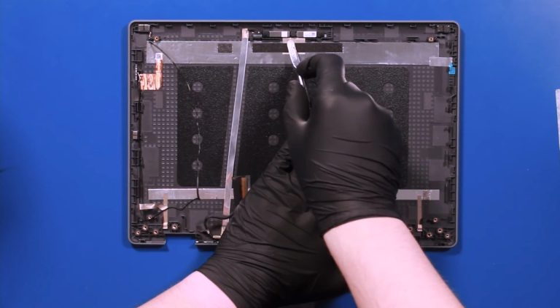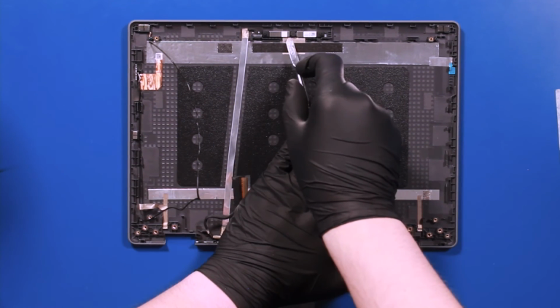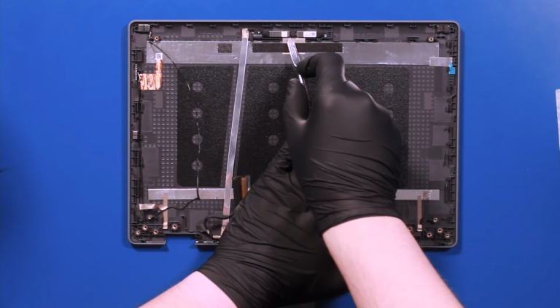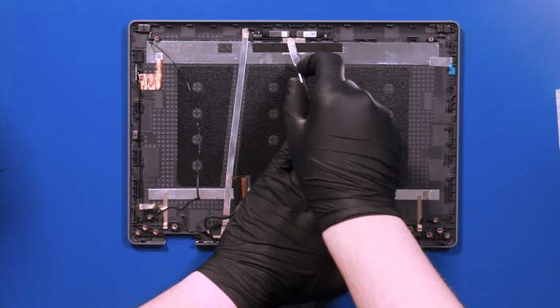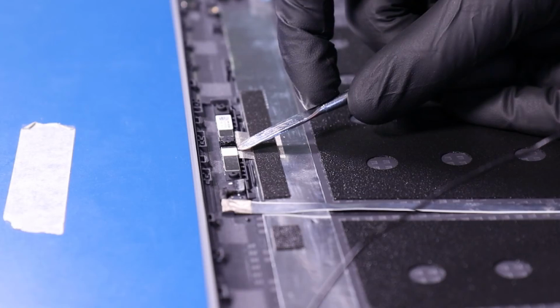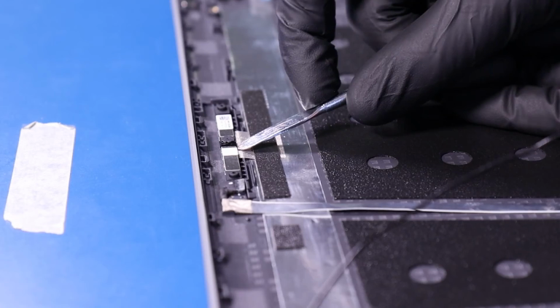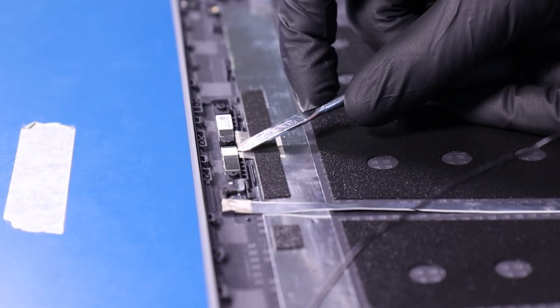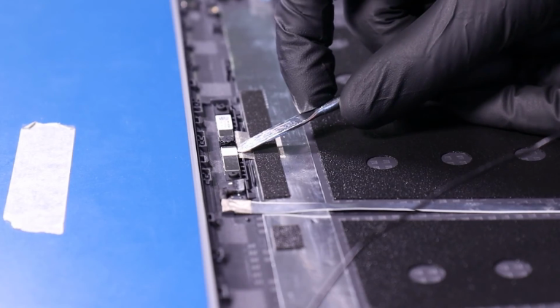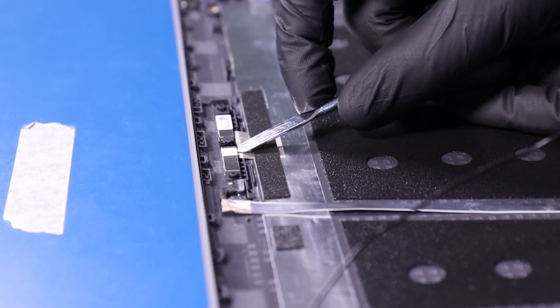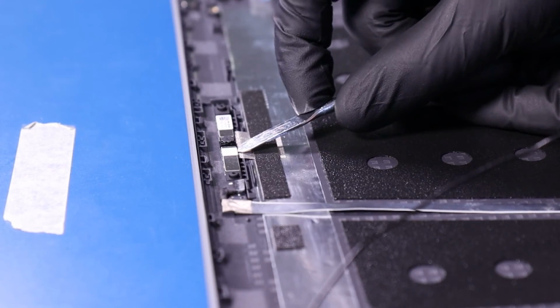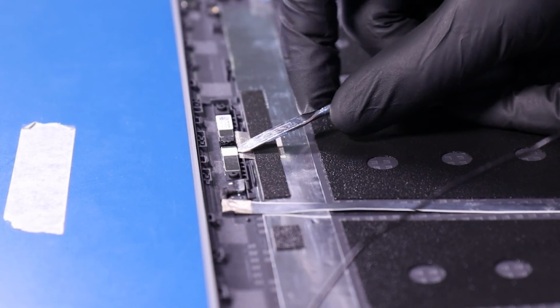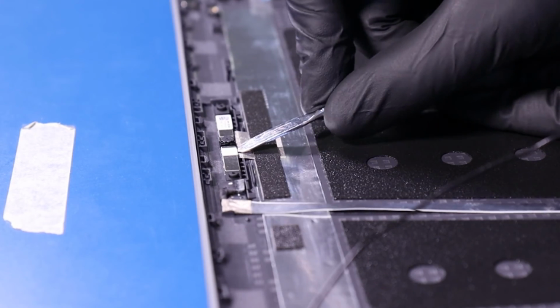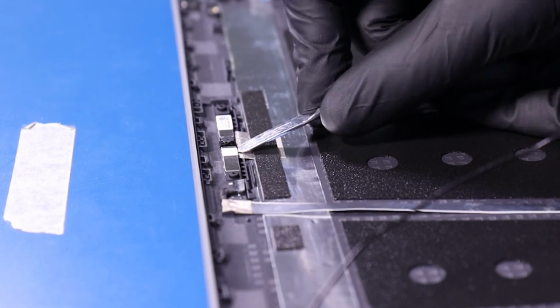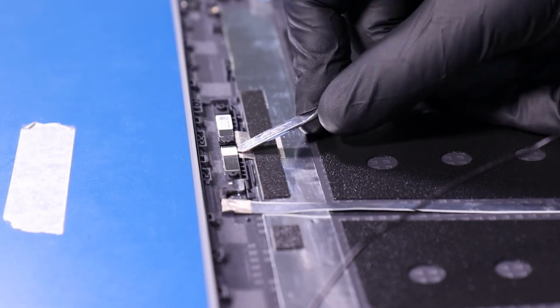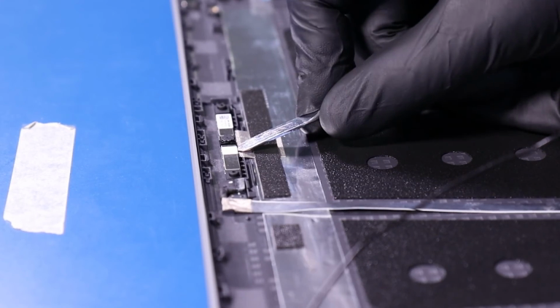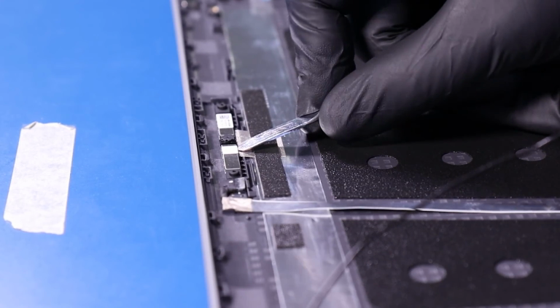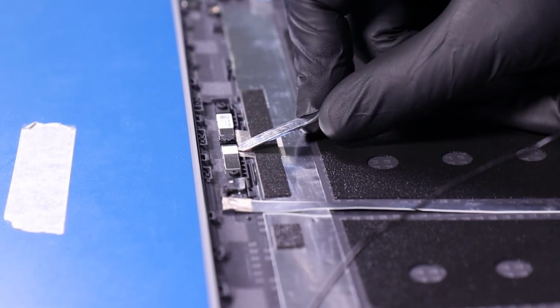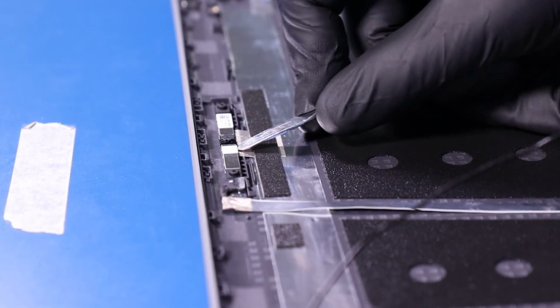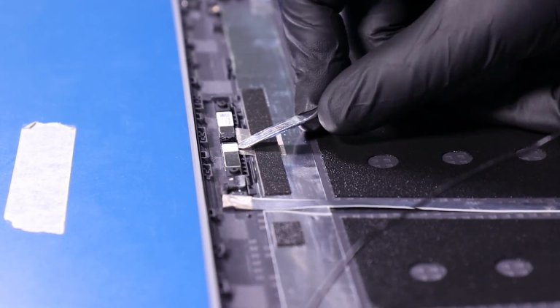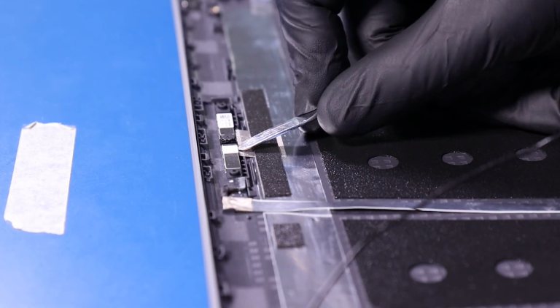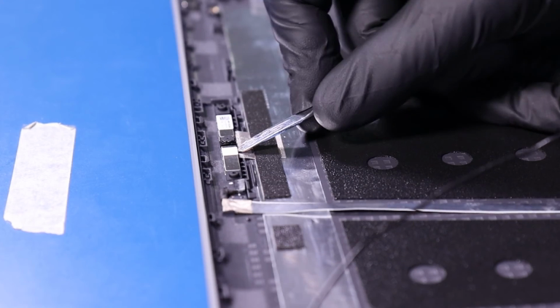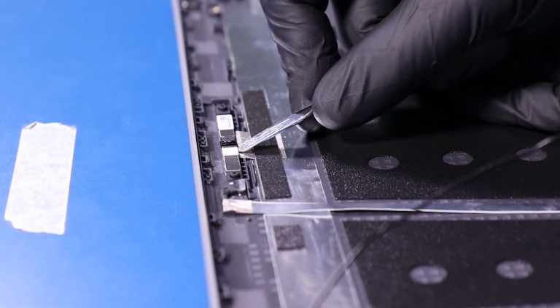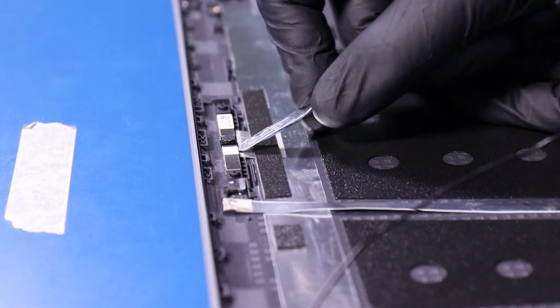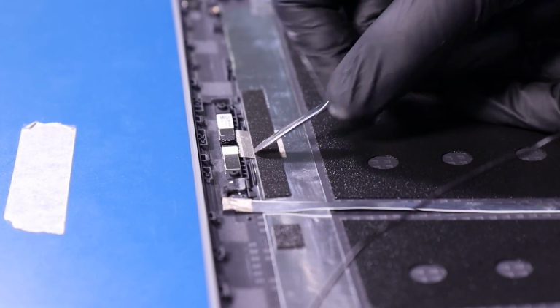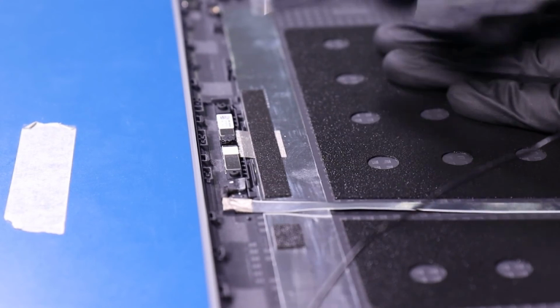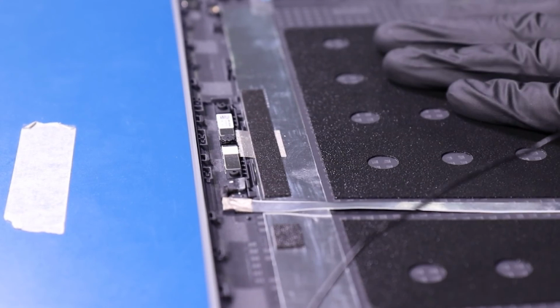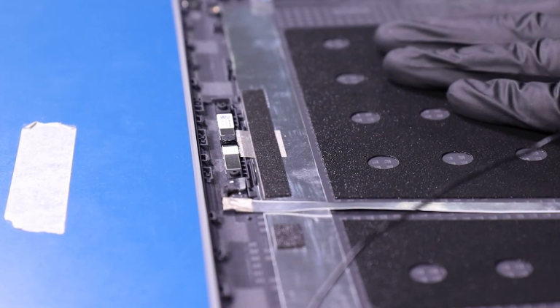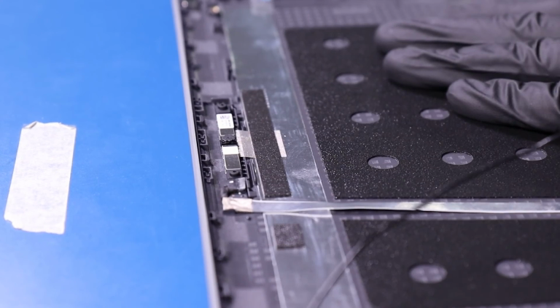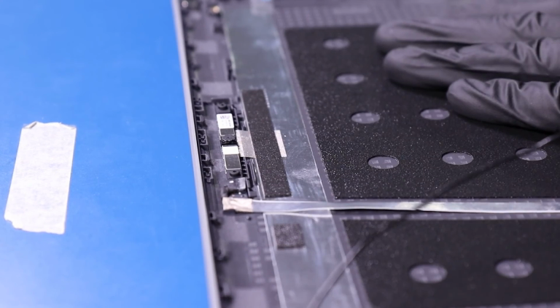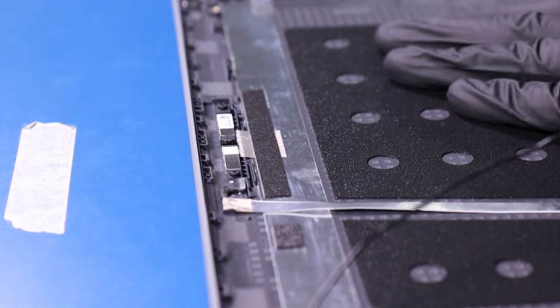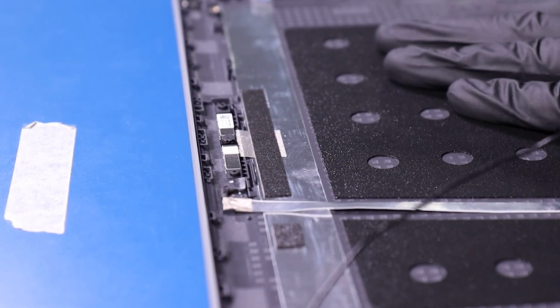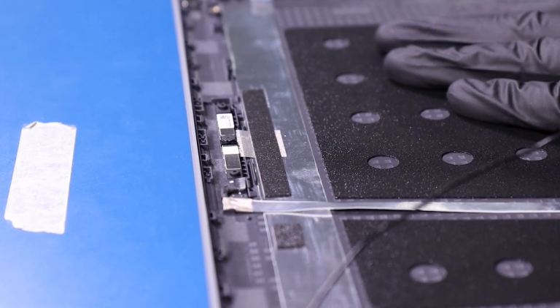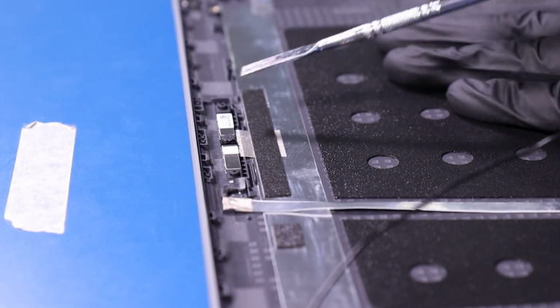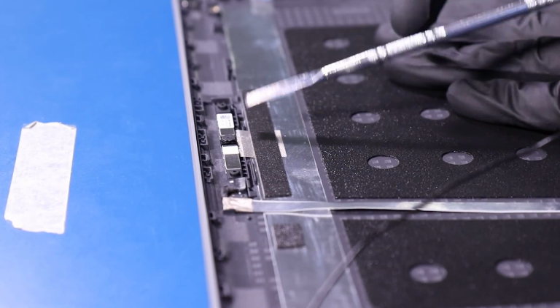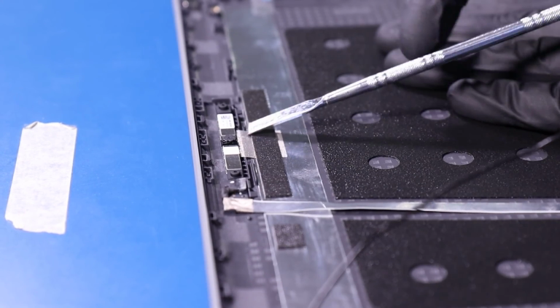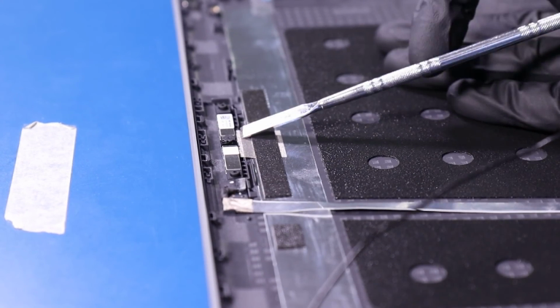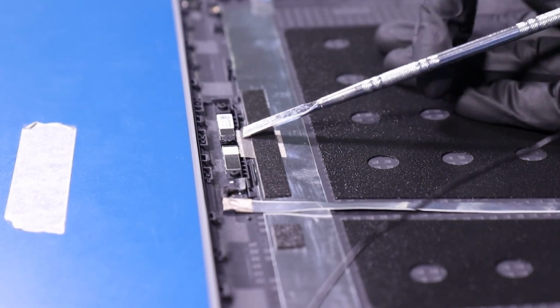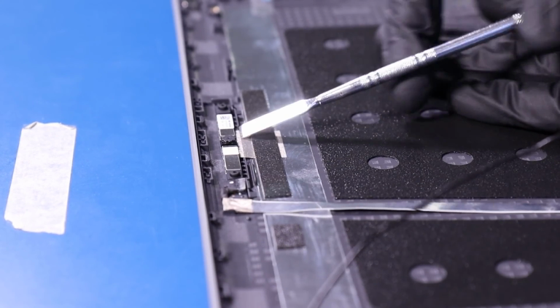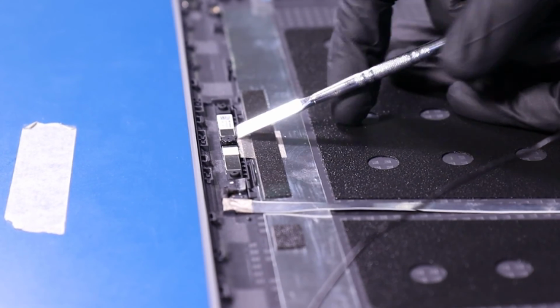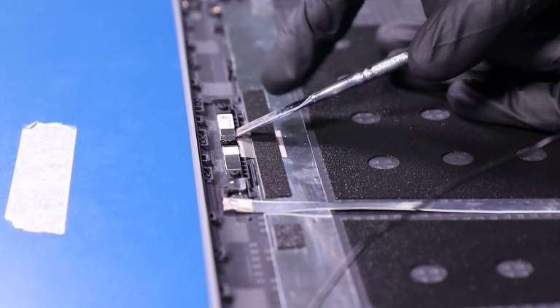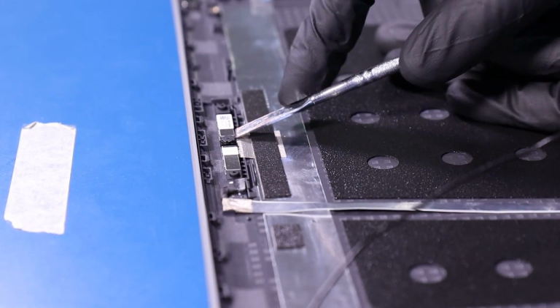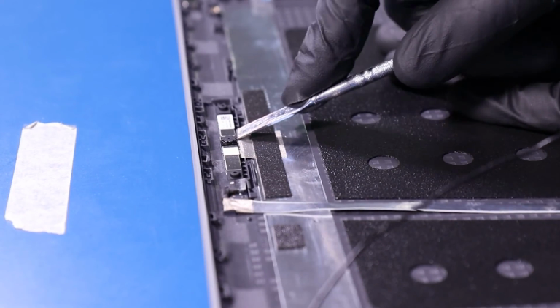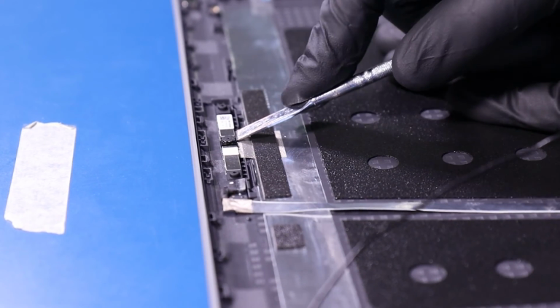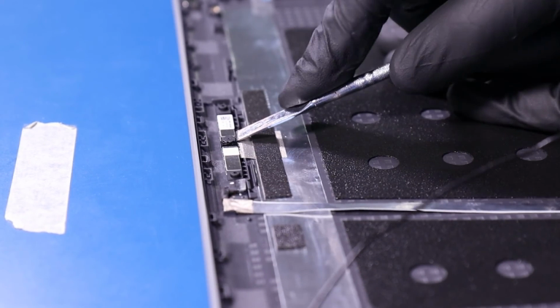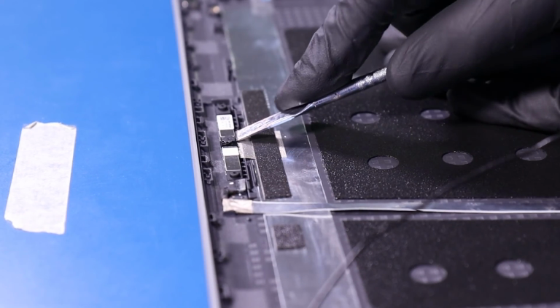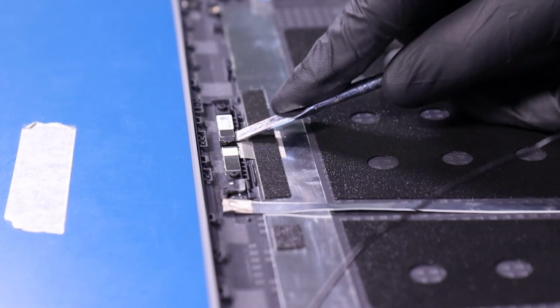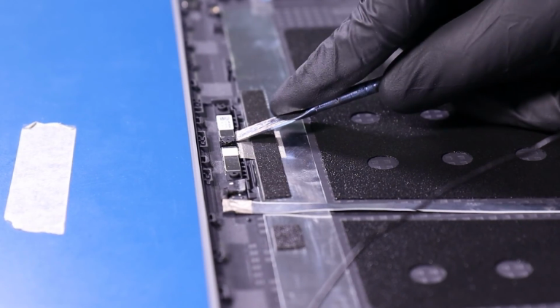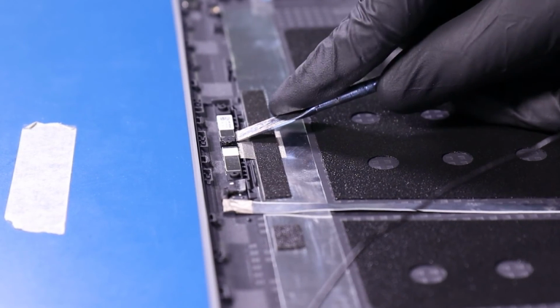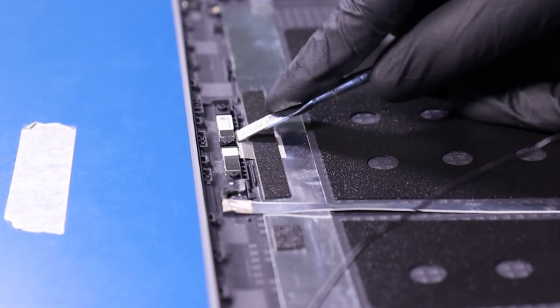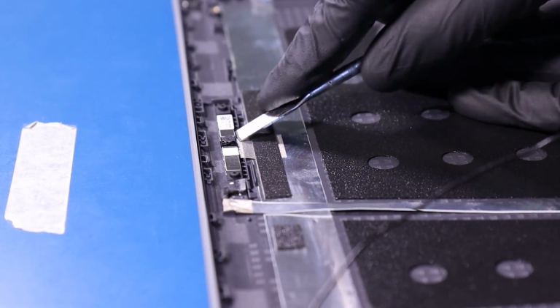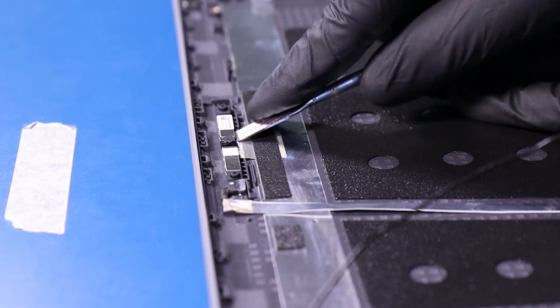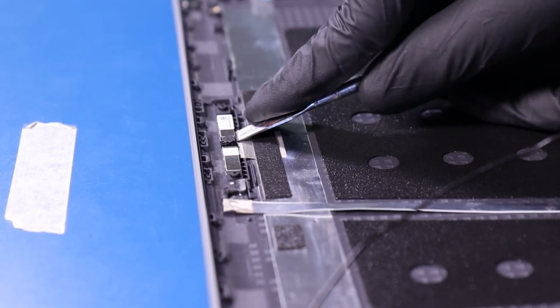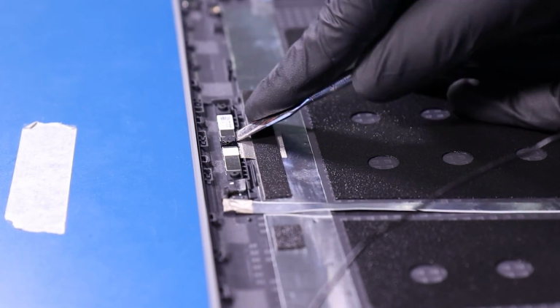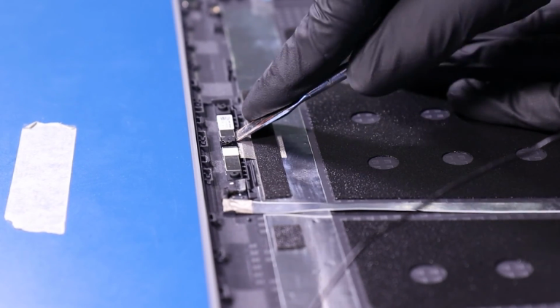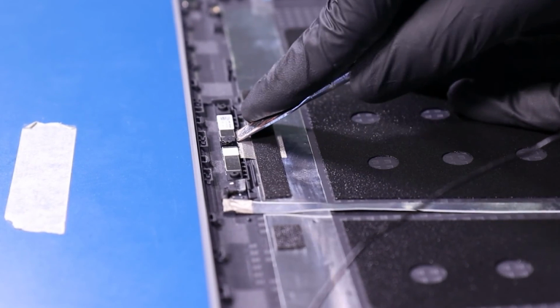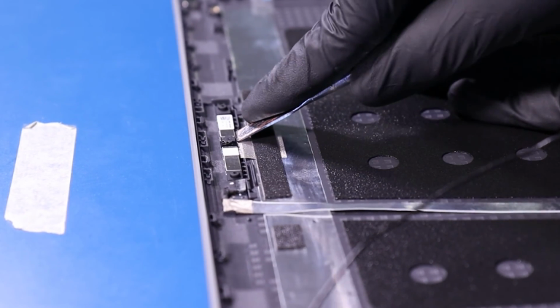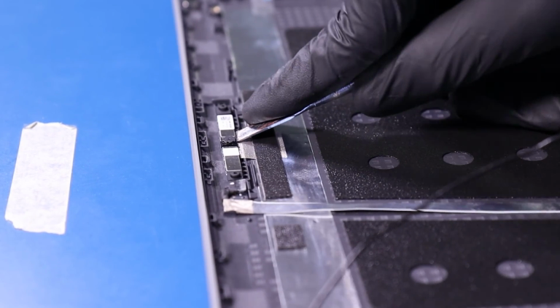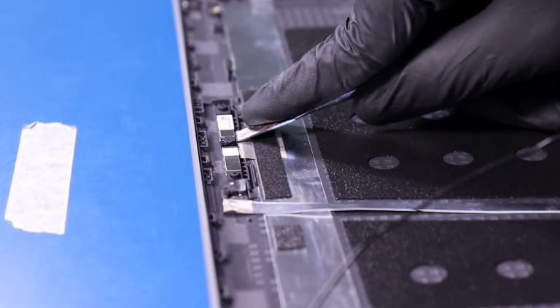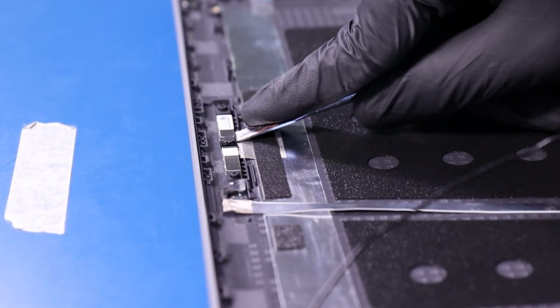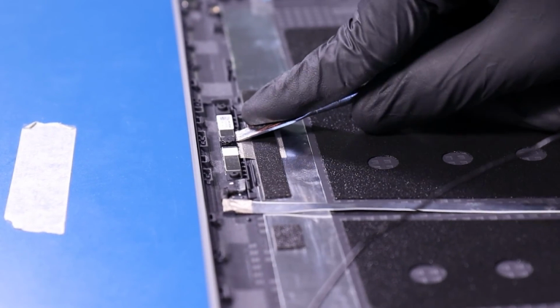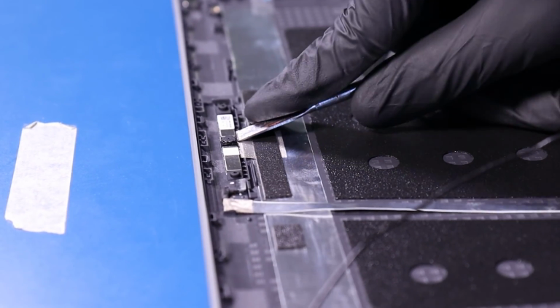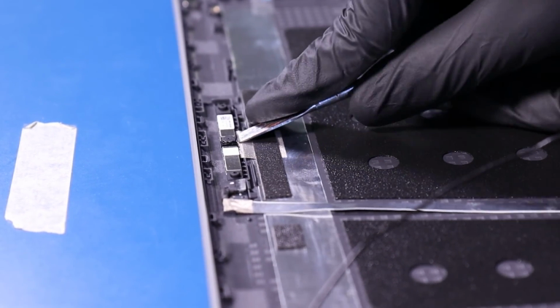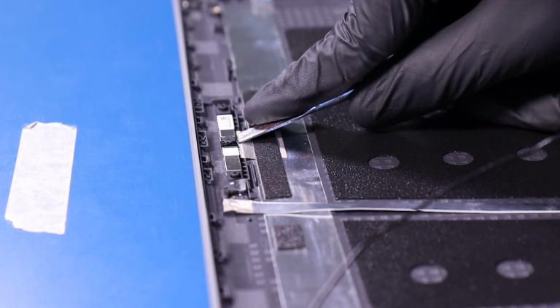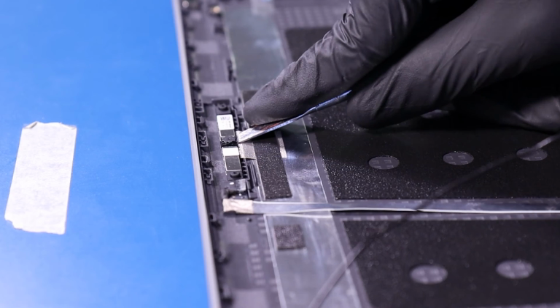Gently insert the spudger and pry the camera free from the adhesive. Take care not to use too much force as the camera can easily bend or snap.